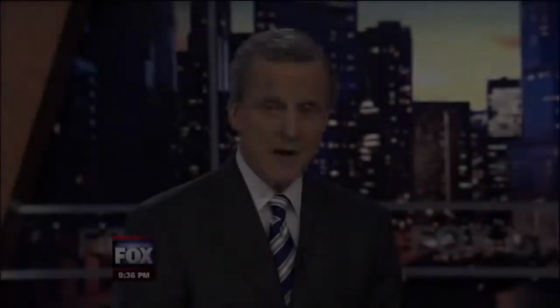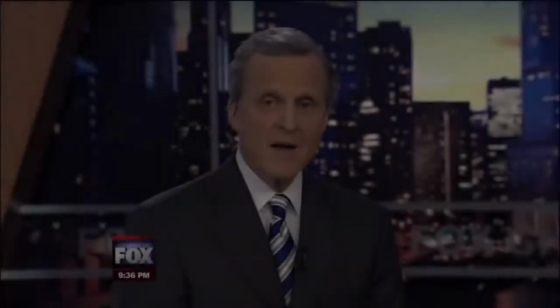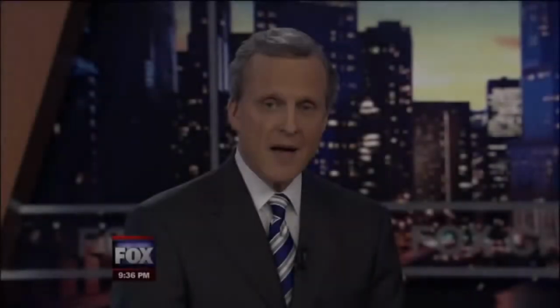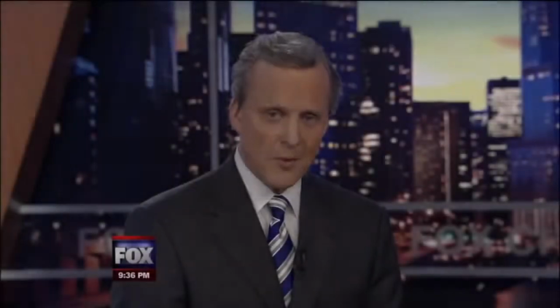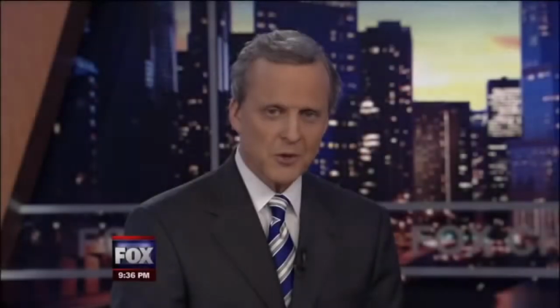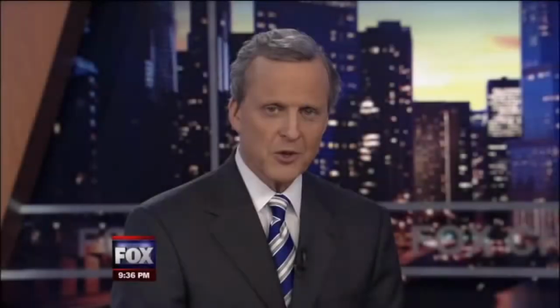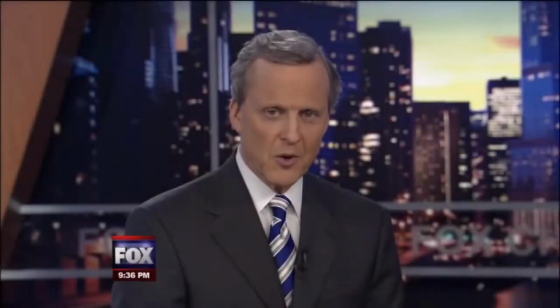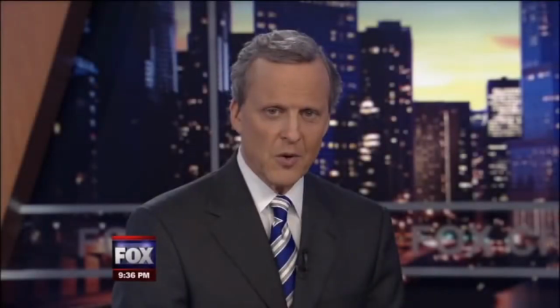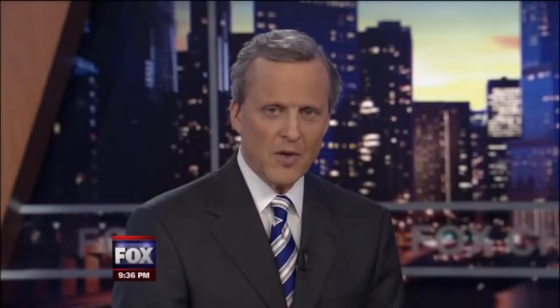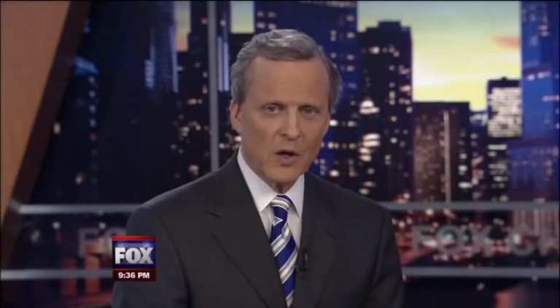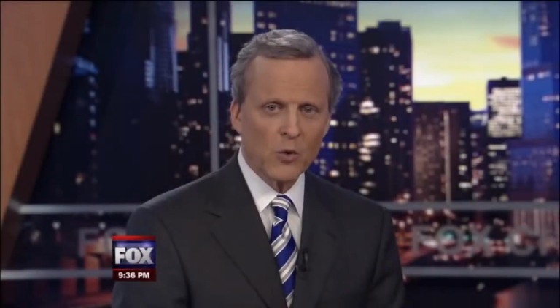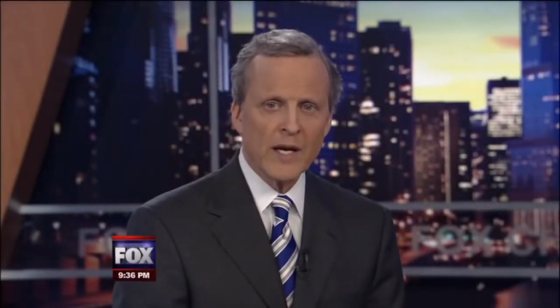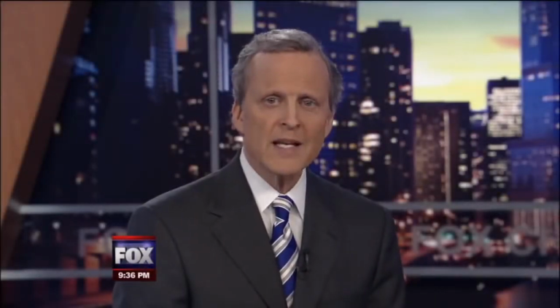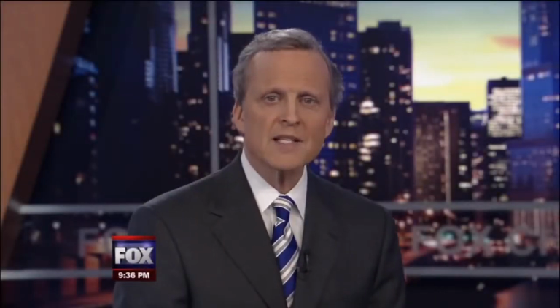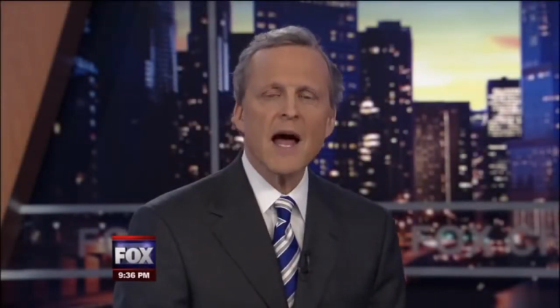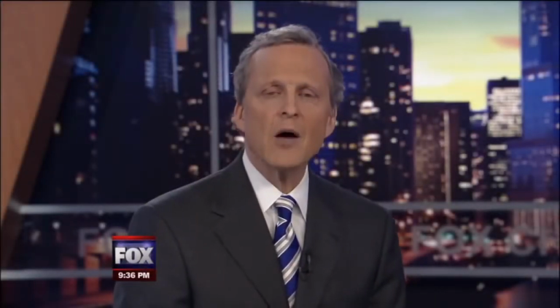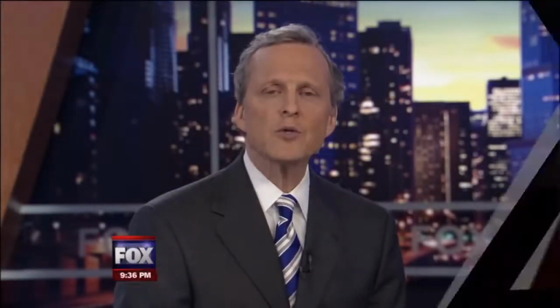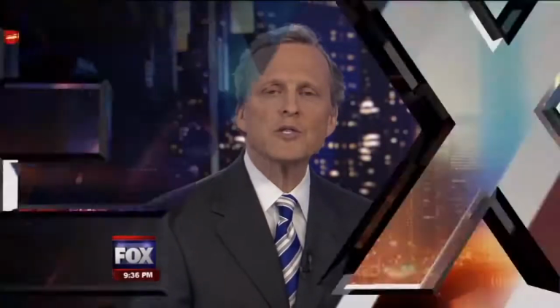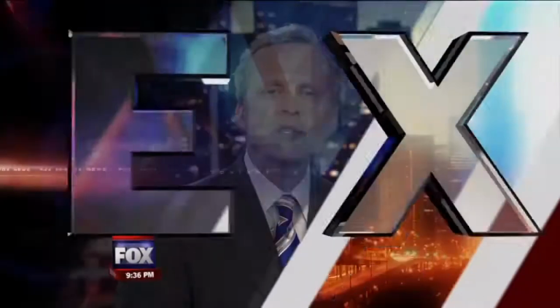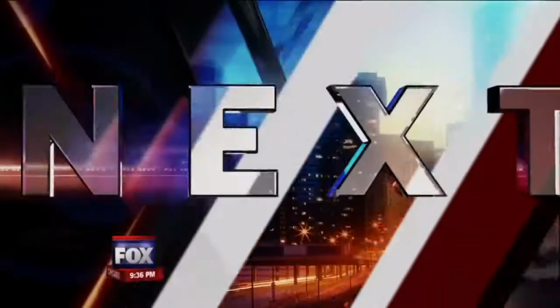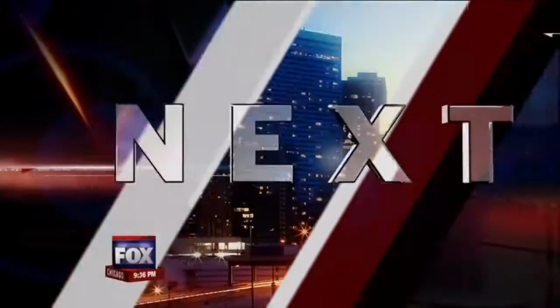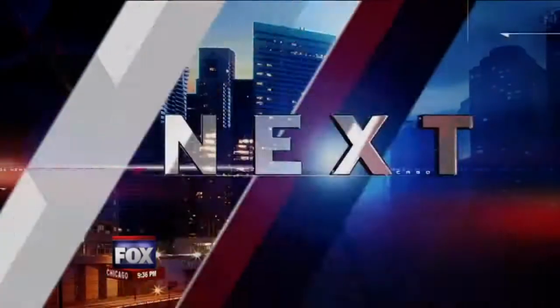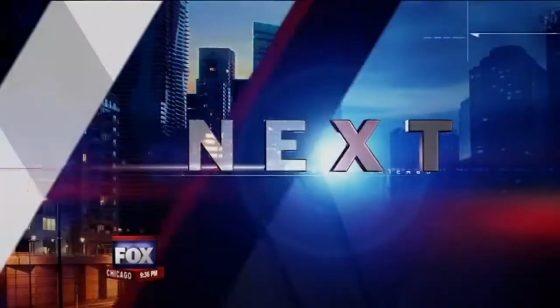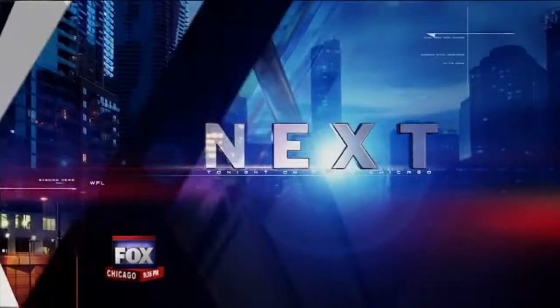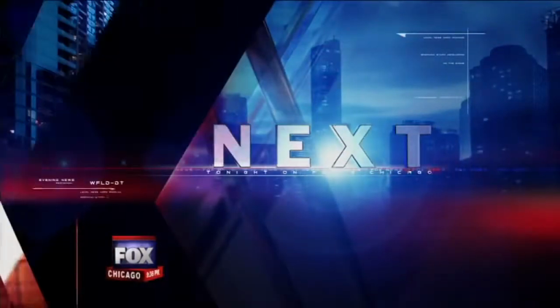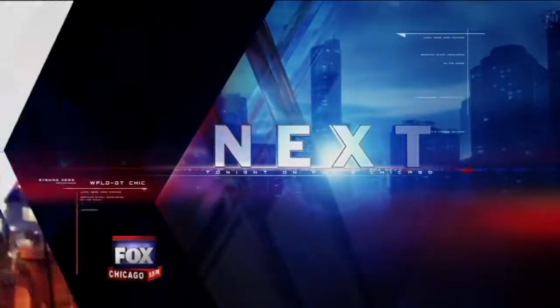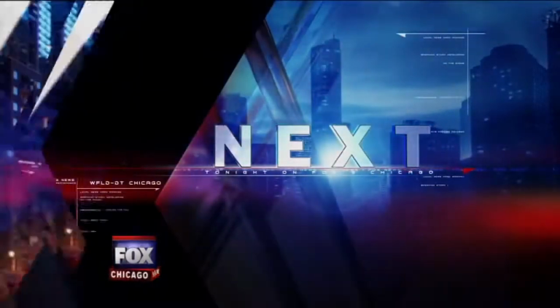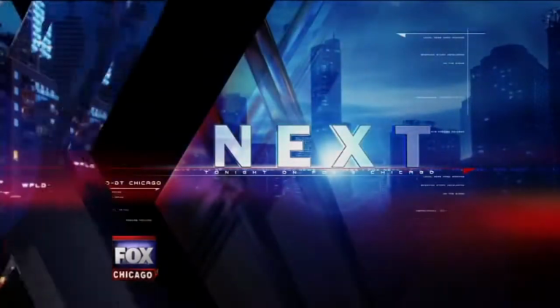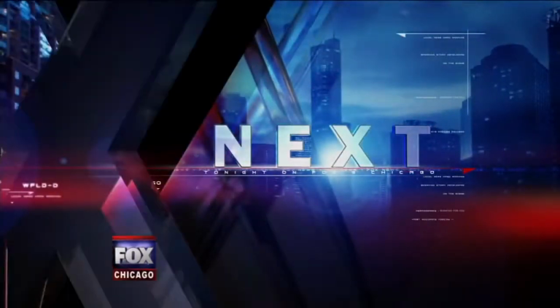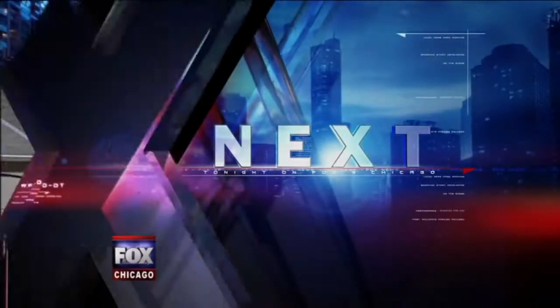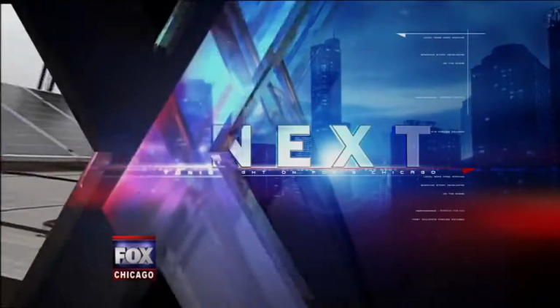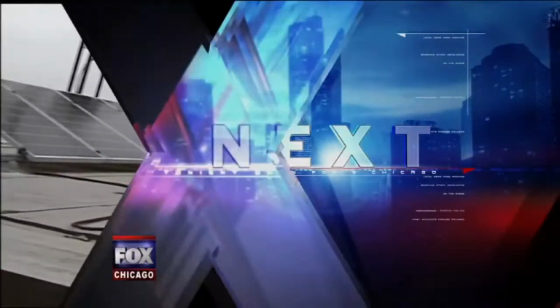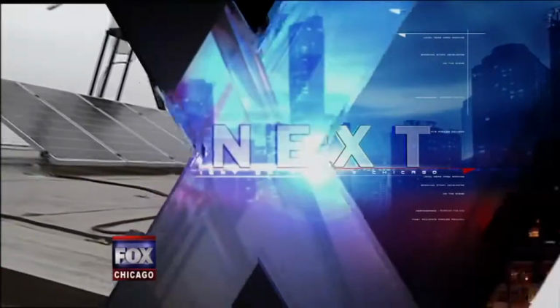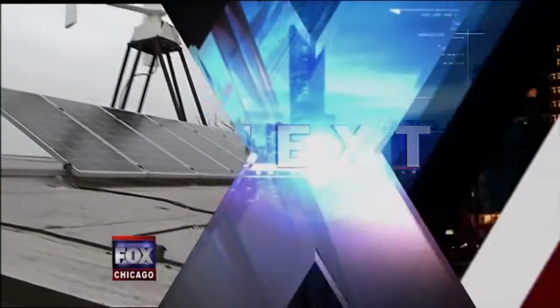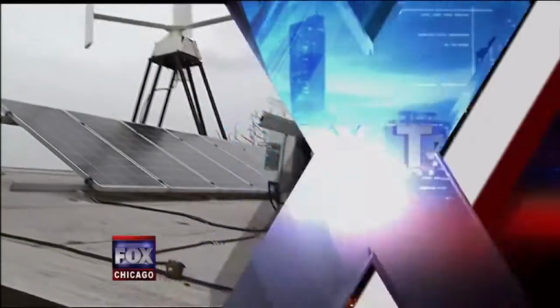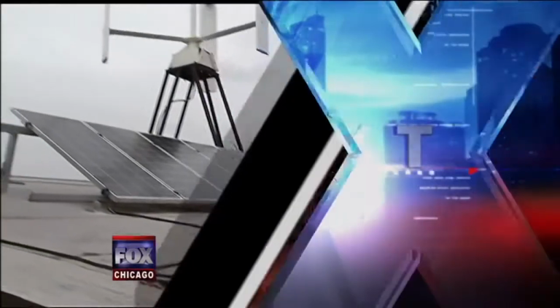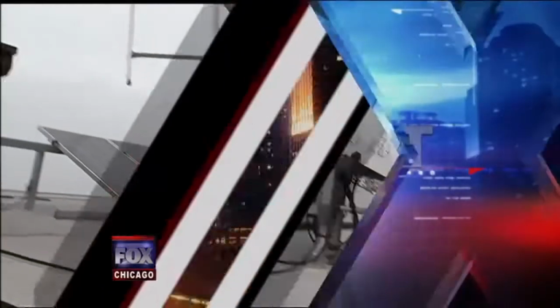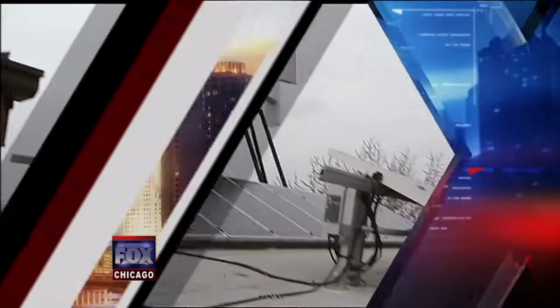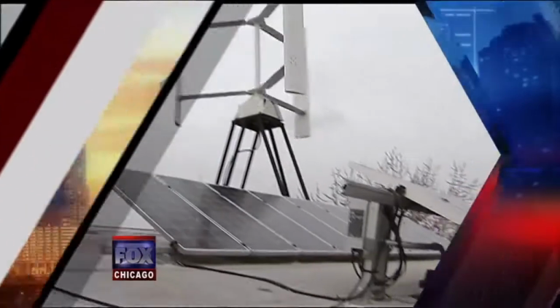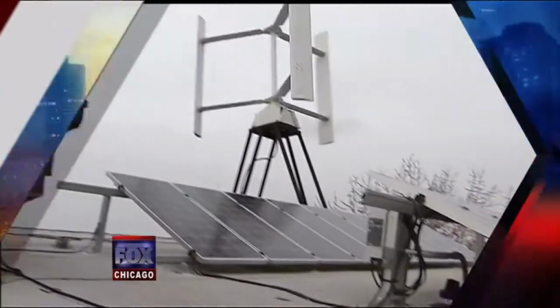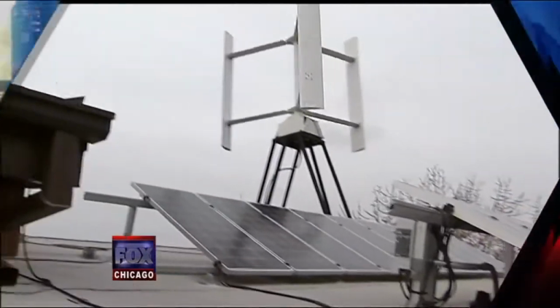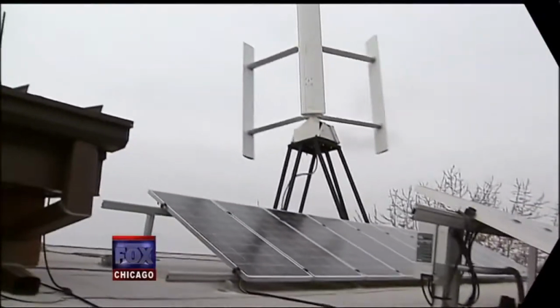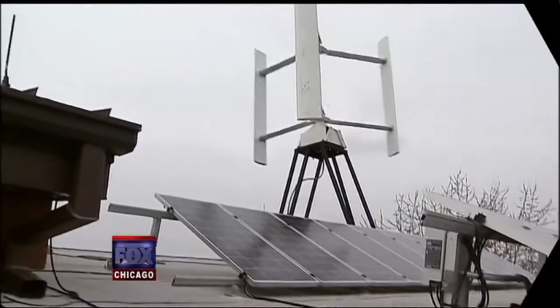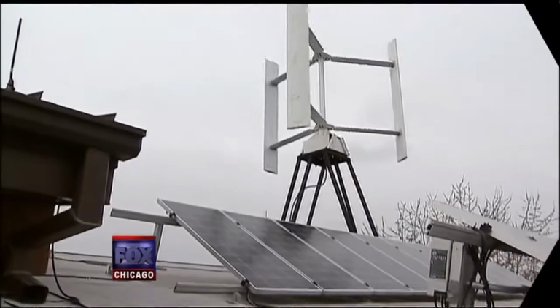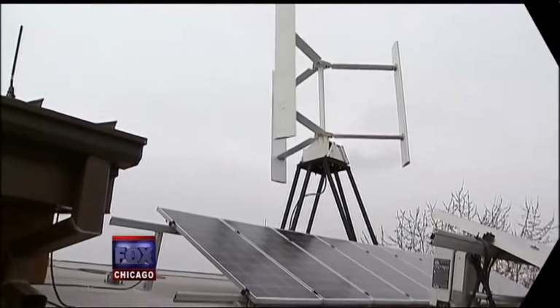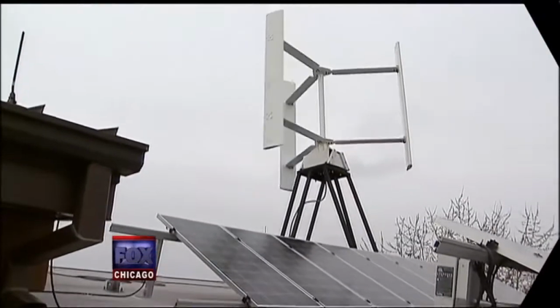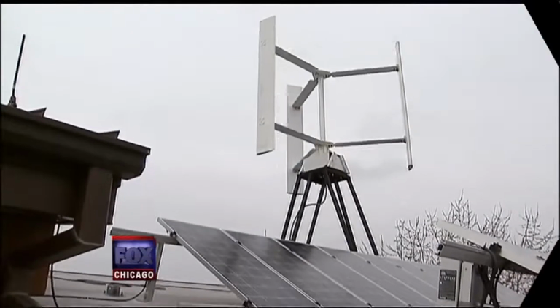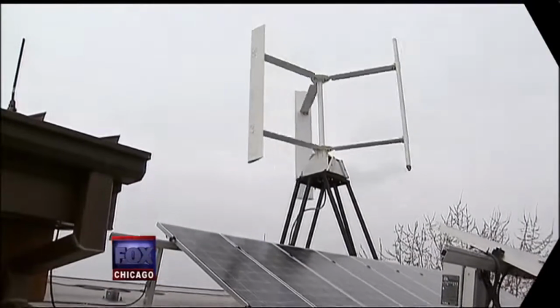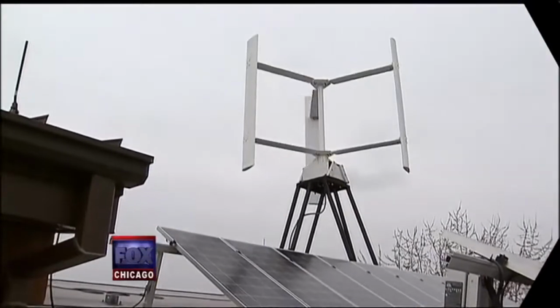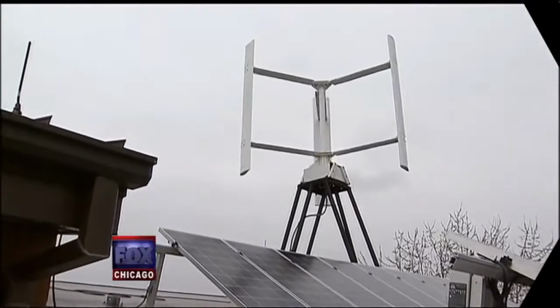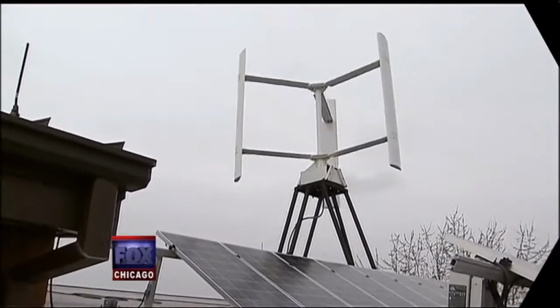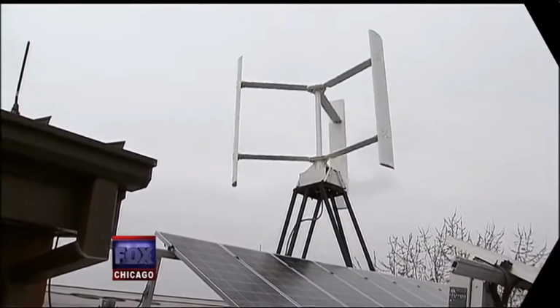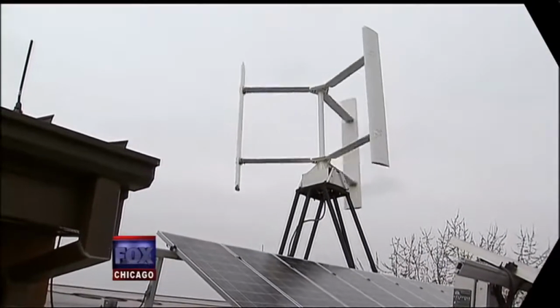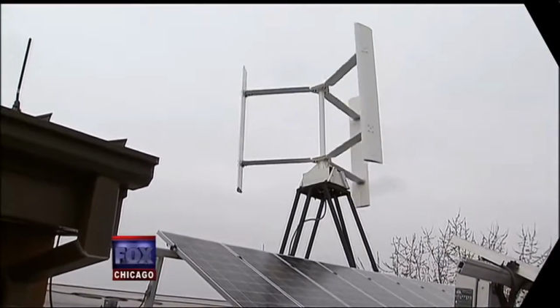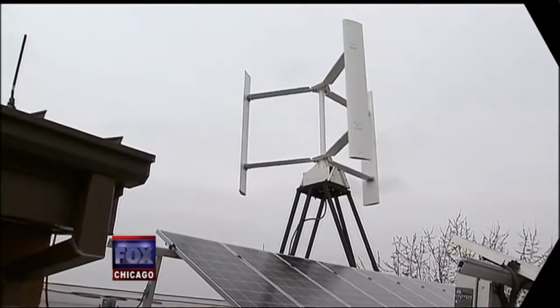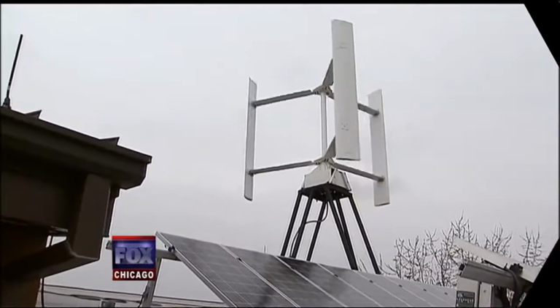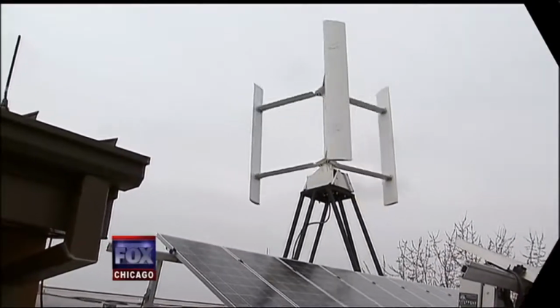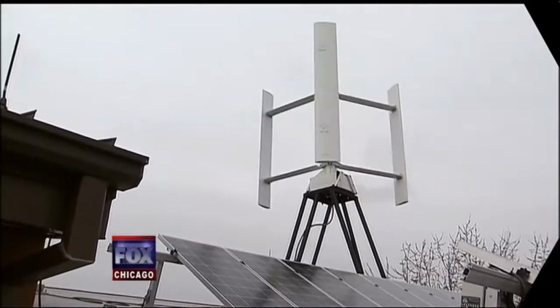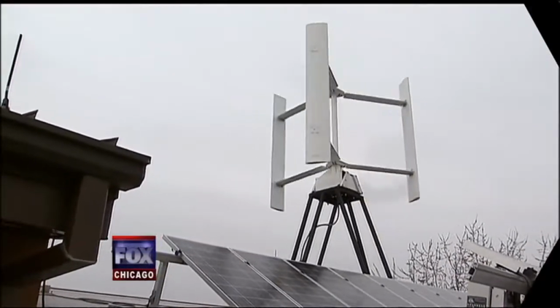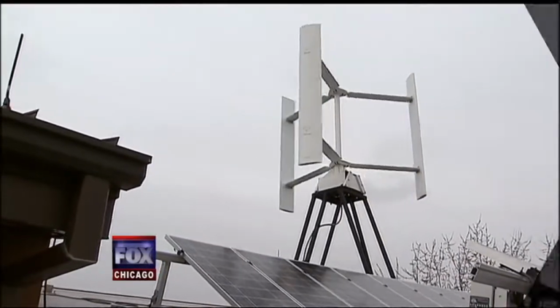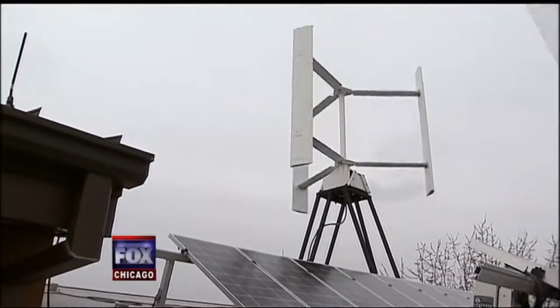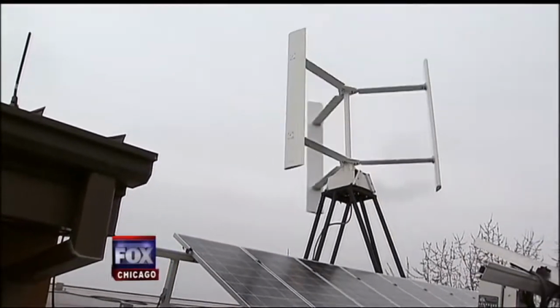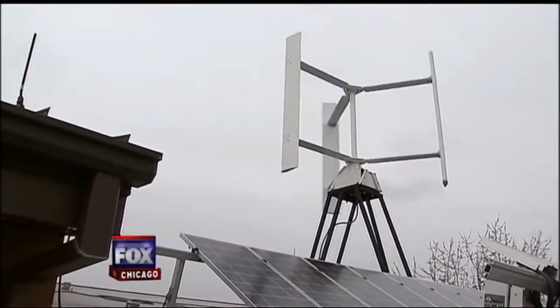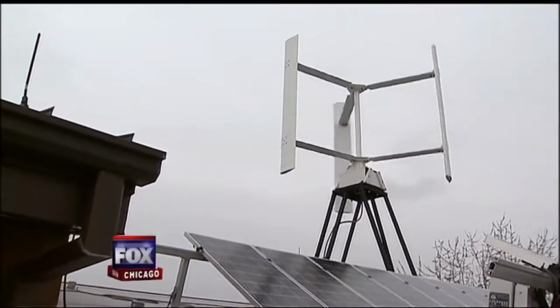We'll show you the greenest house in Chicago. You won't believe what the homeowner pays for heat and electricity — zero.